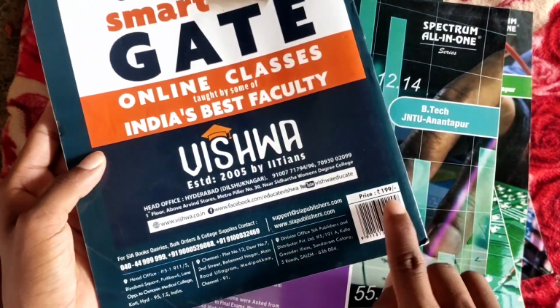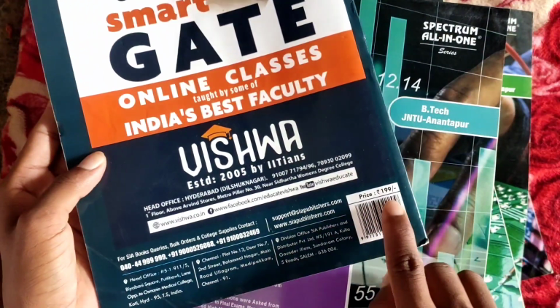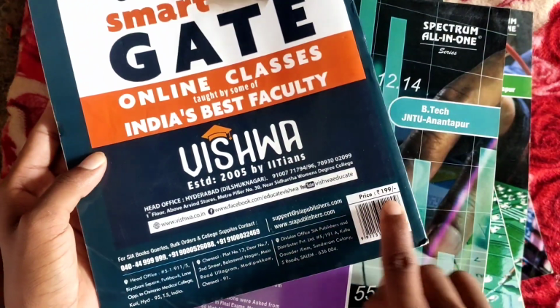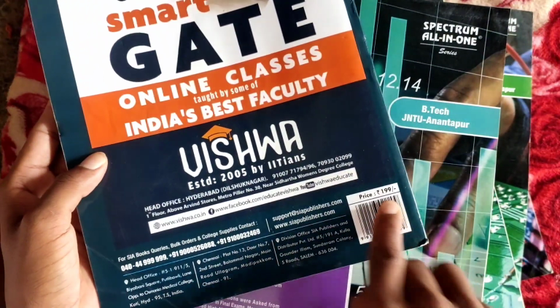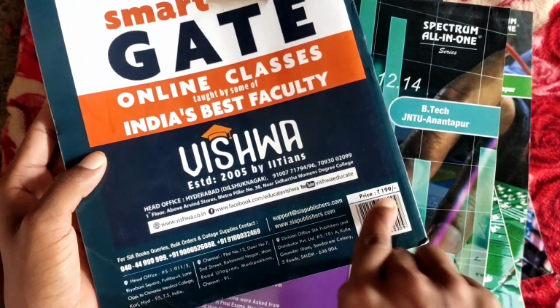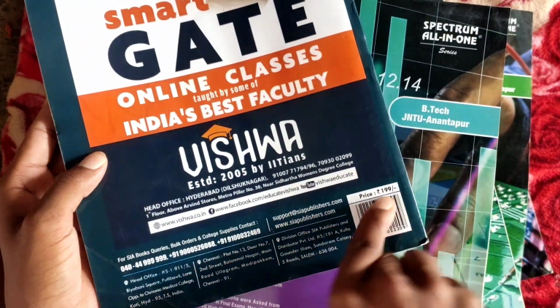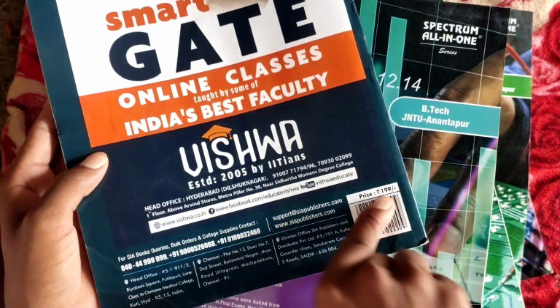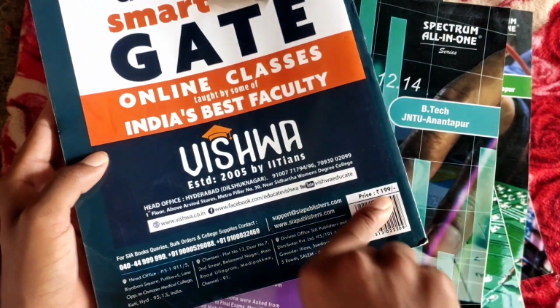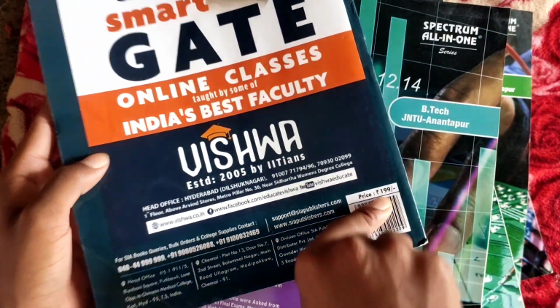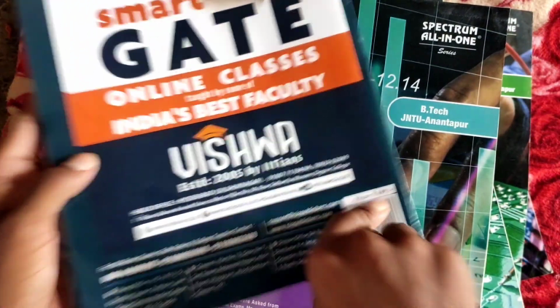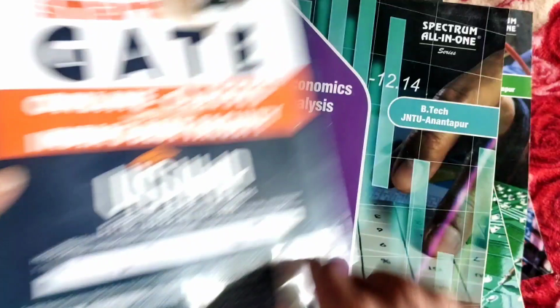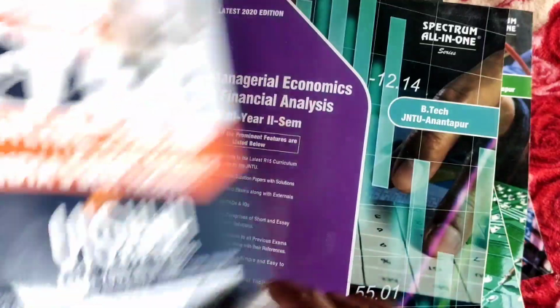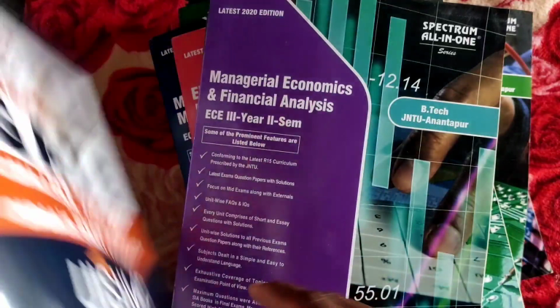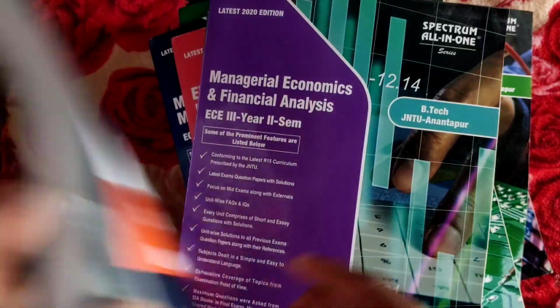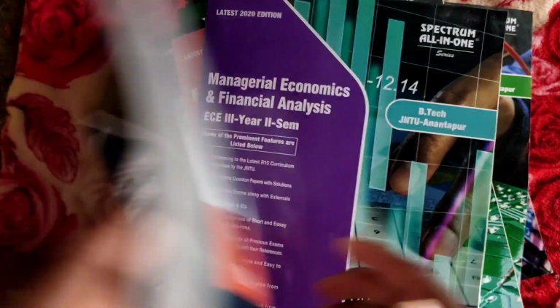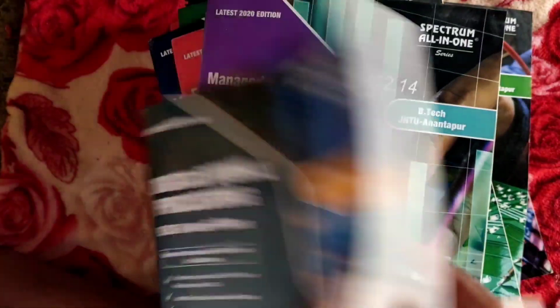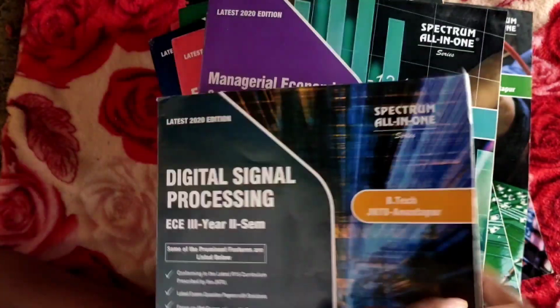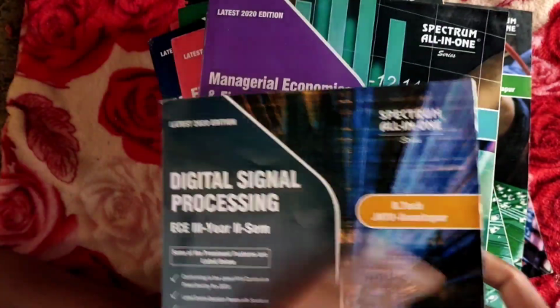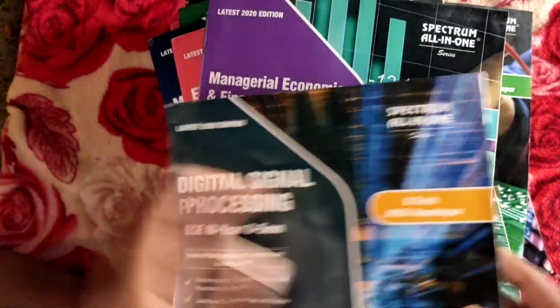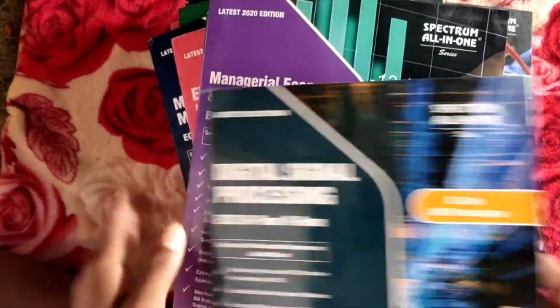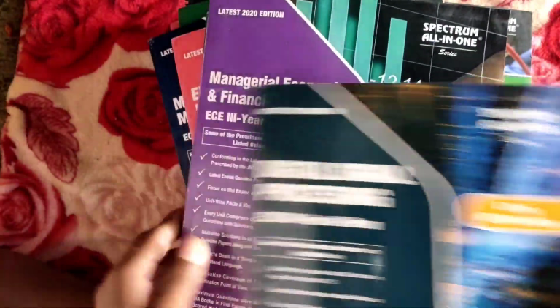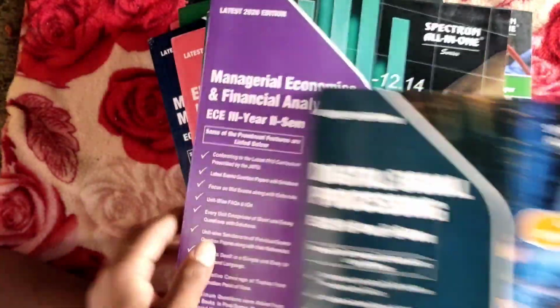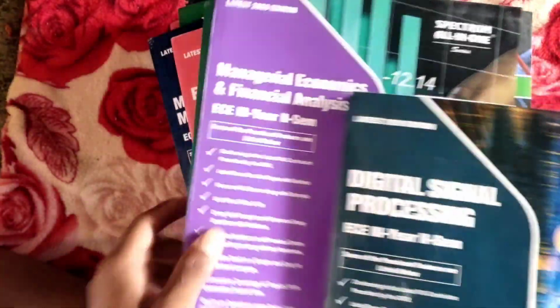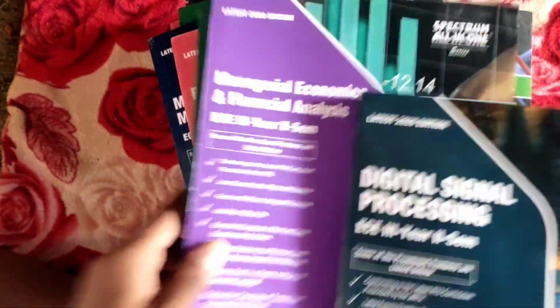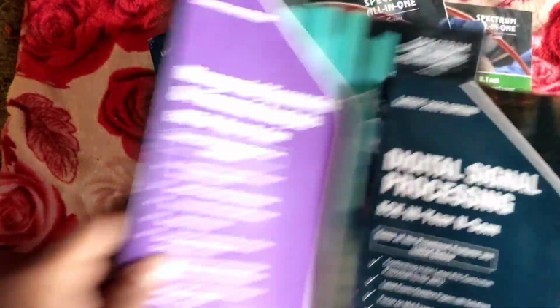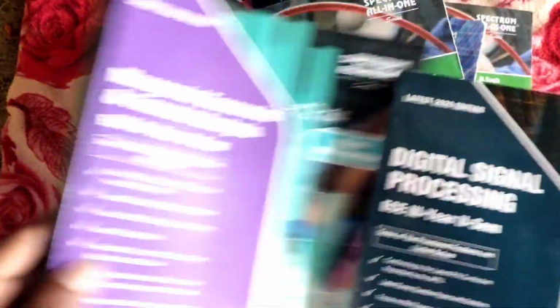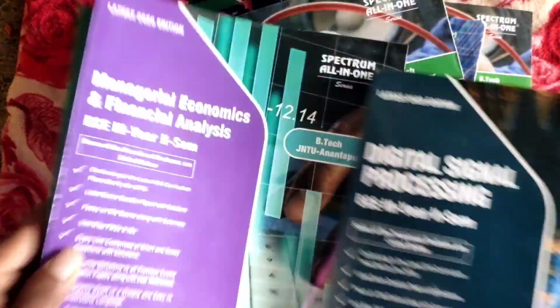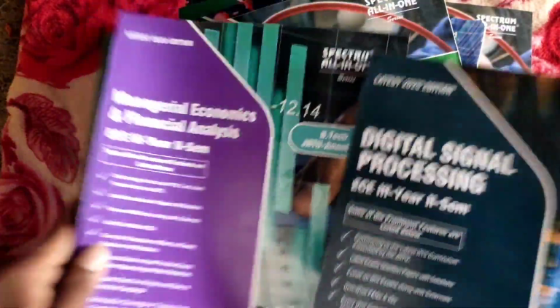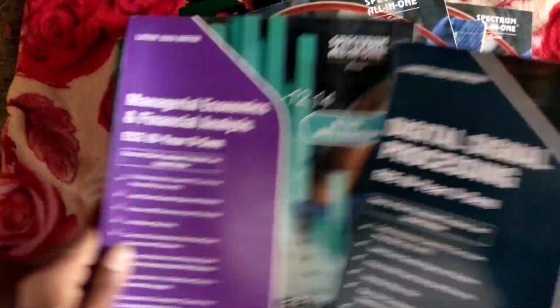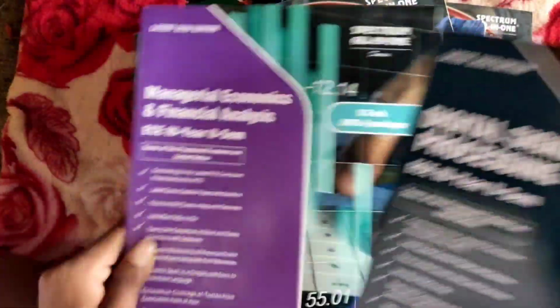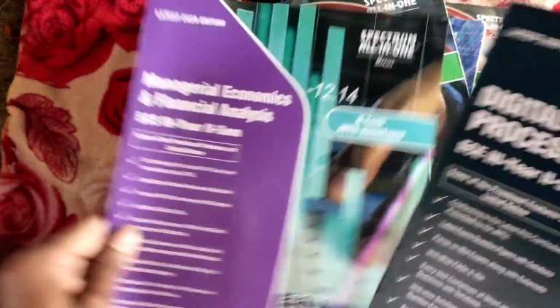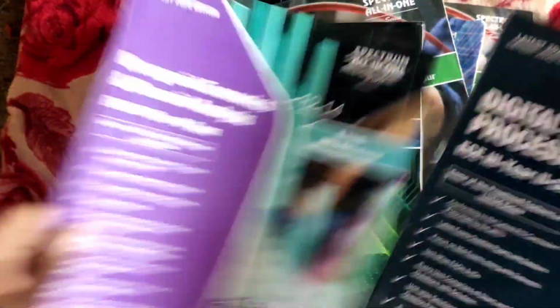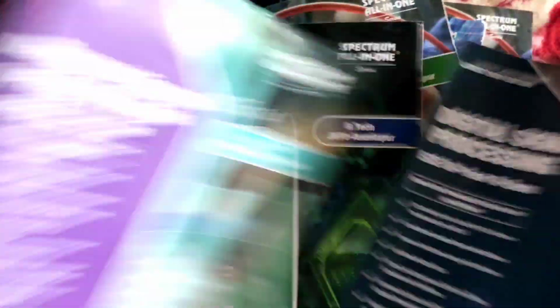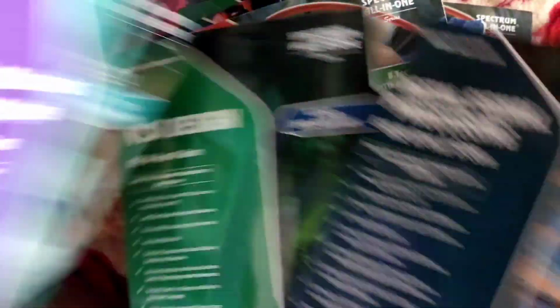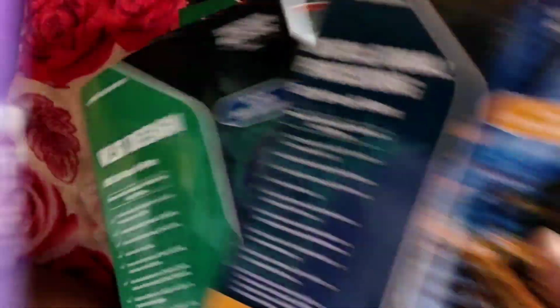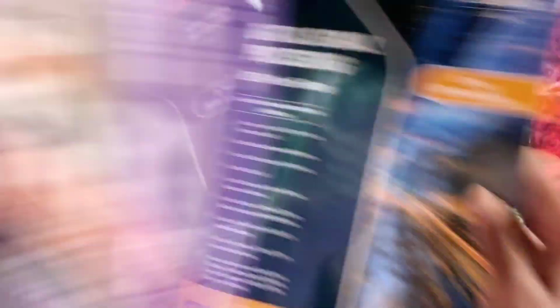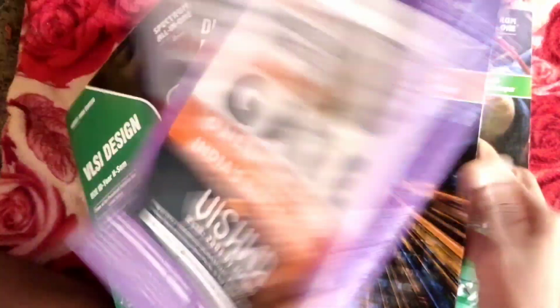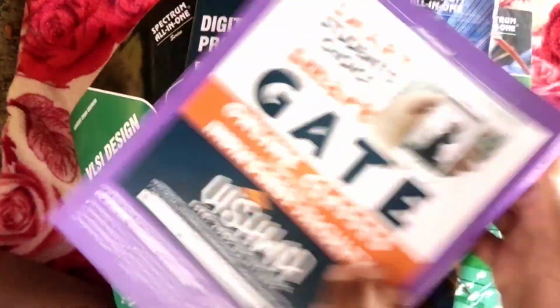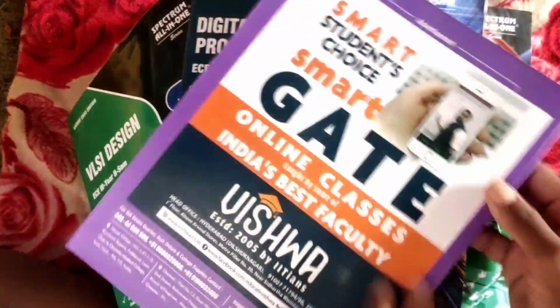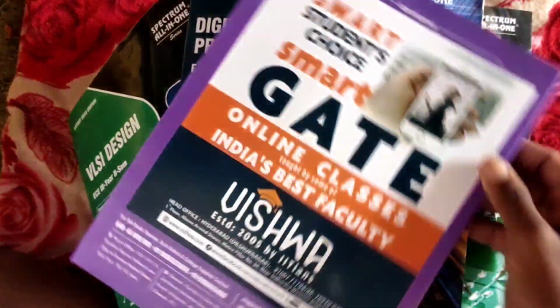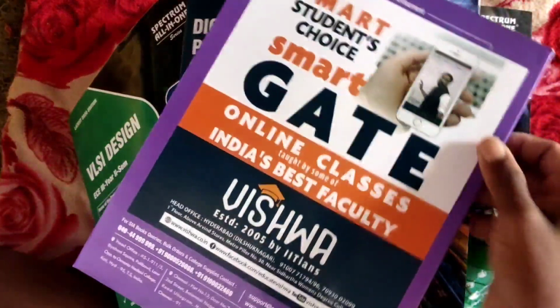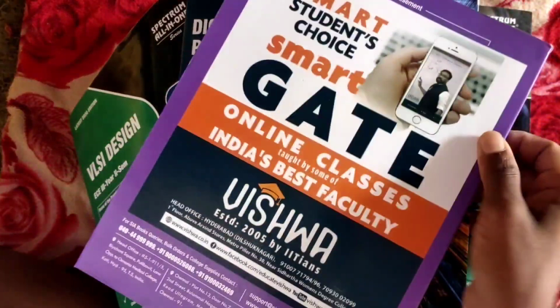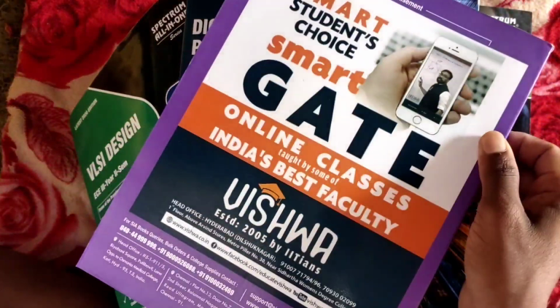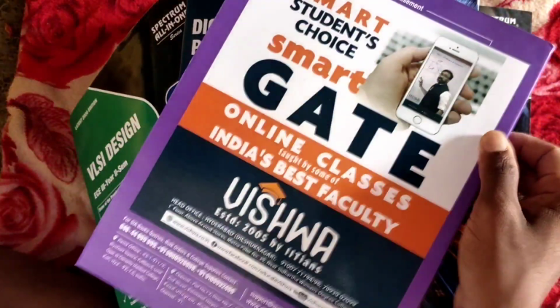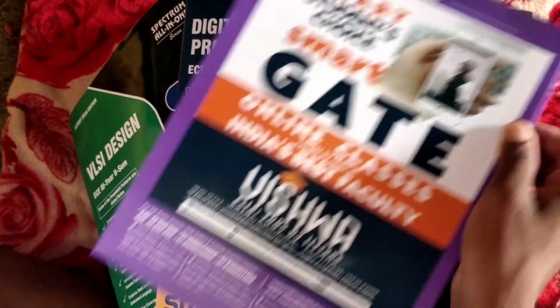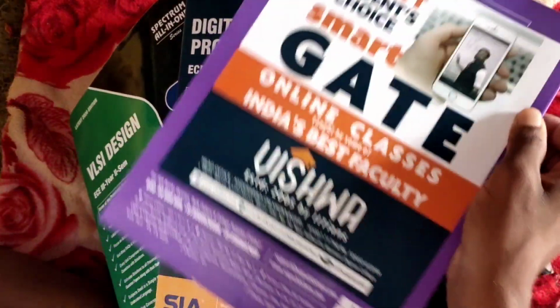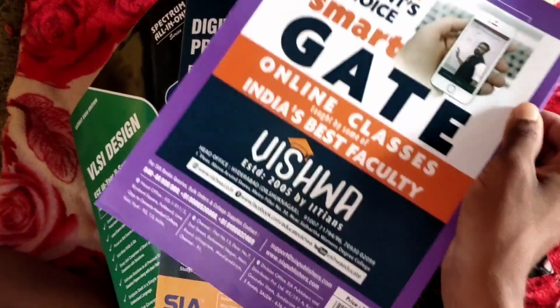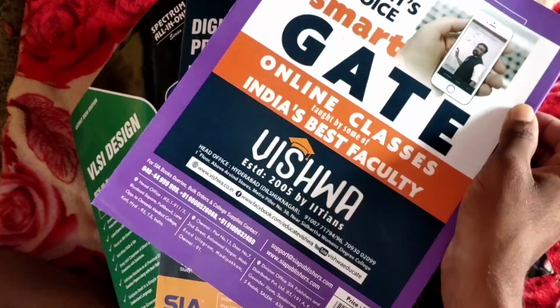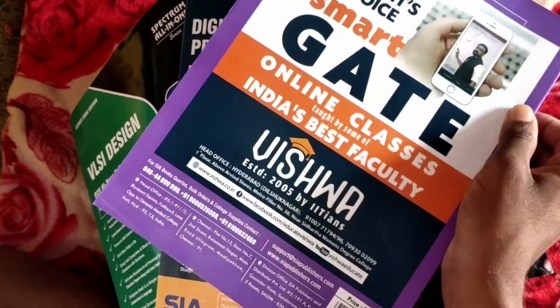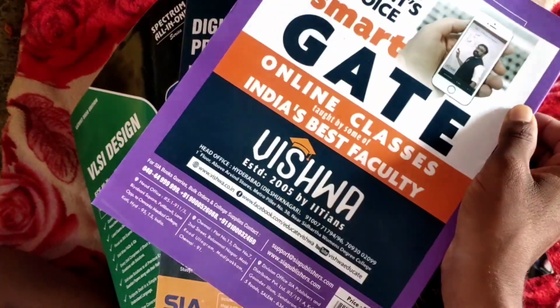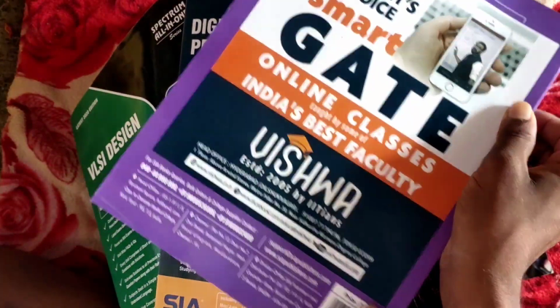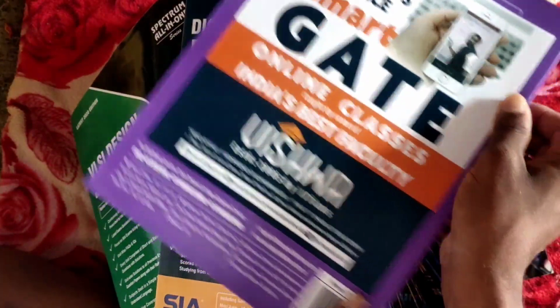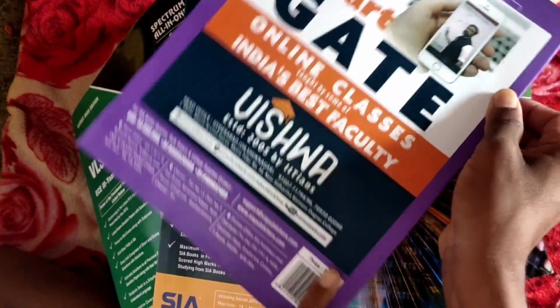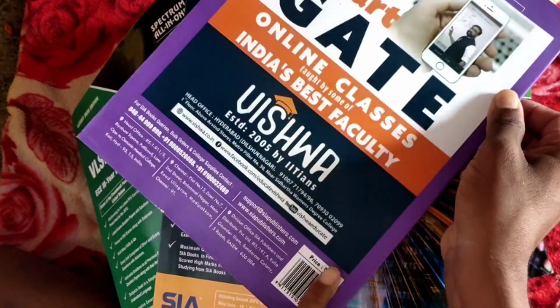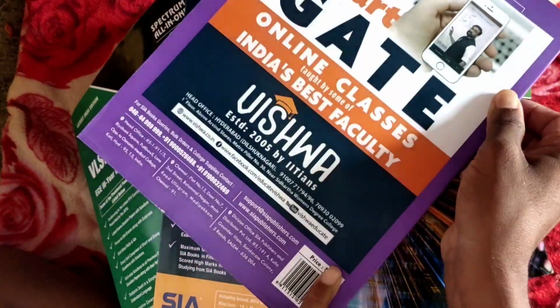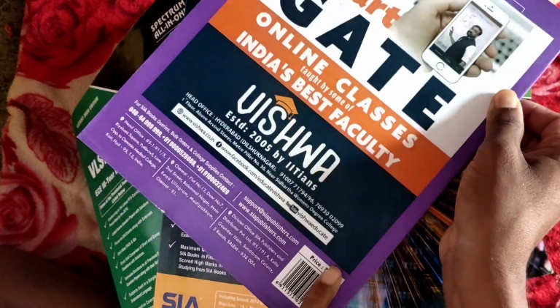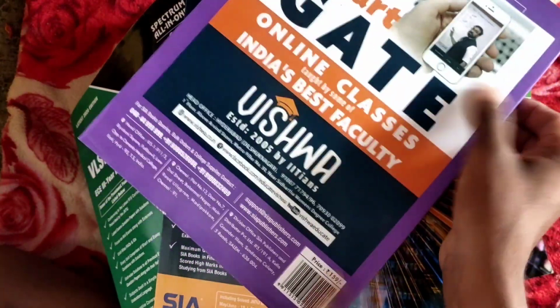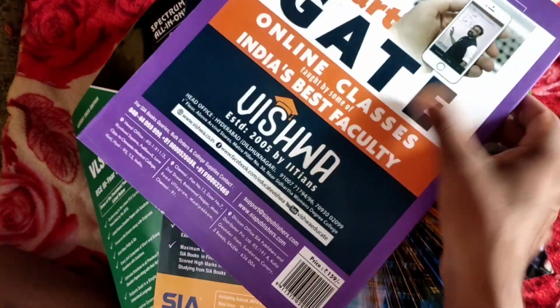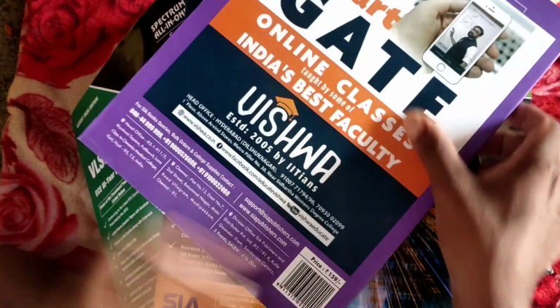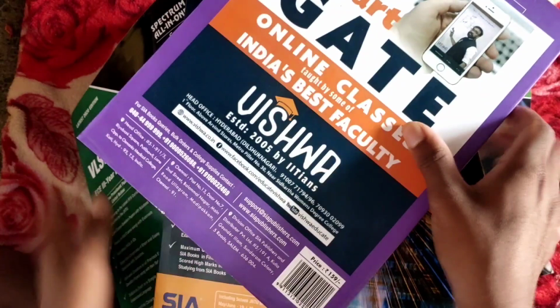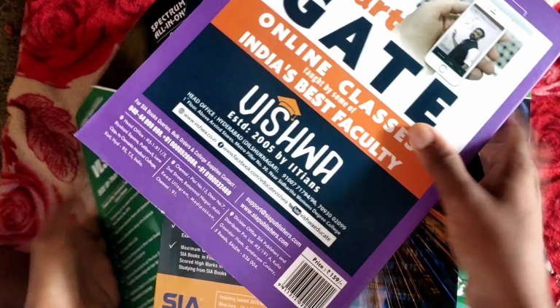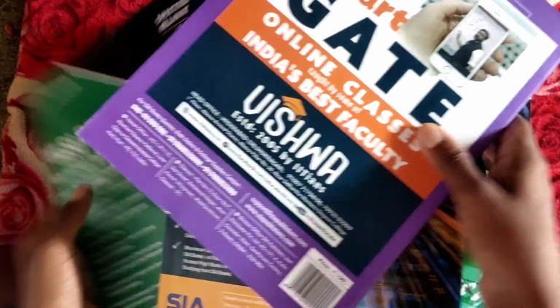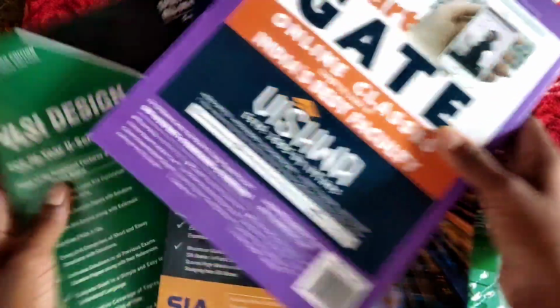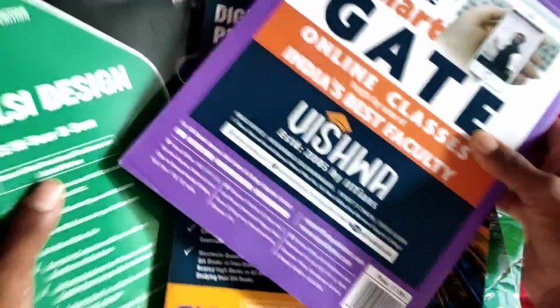The price for this book is 159 rupees — one book, one cost.